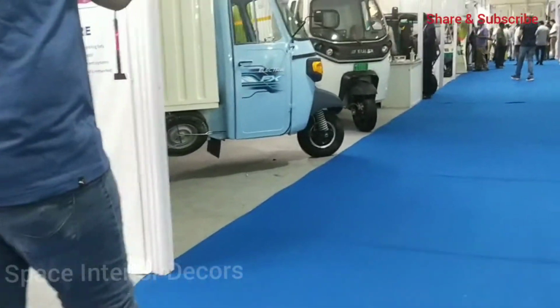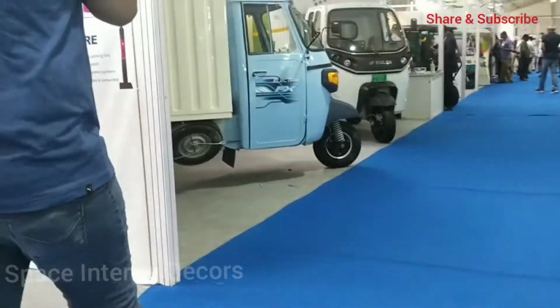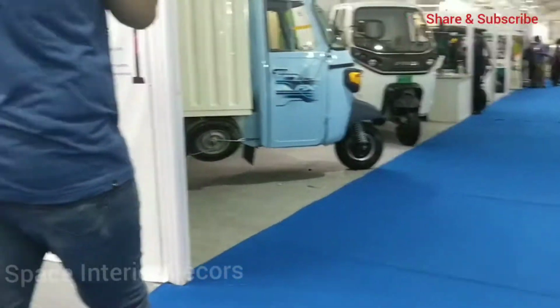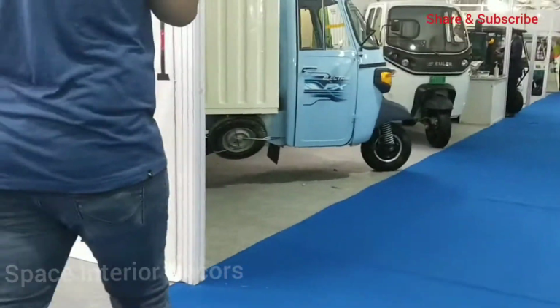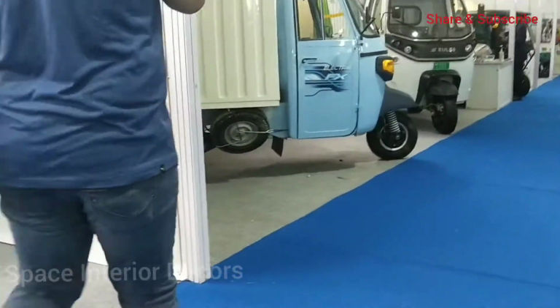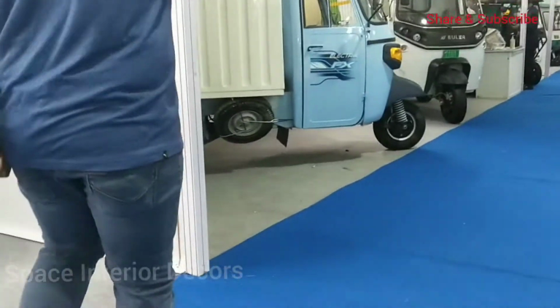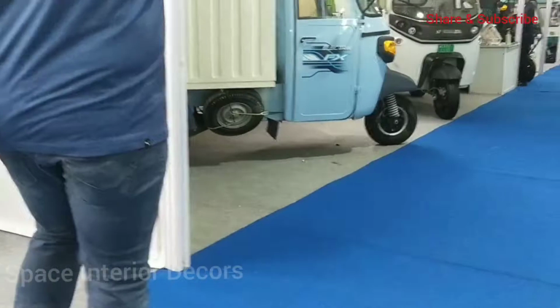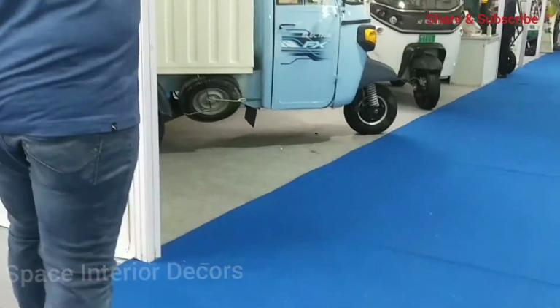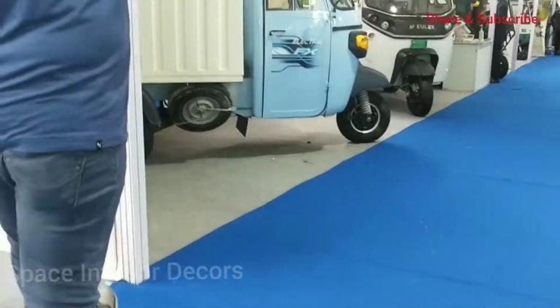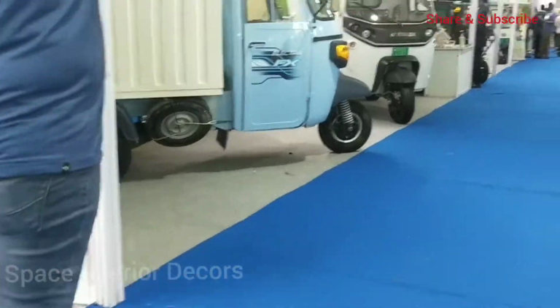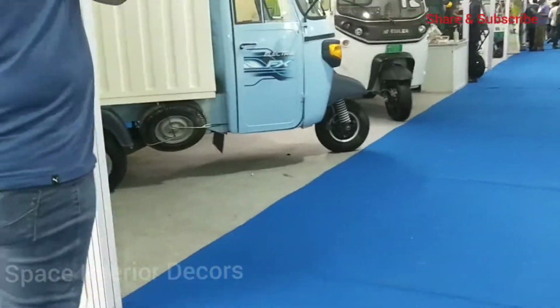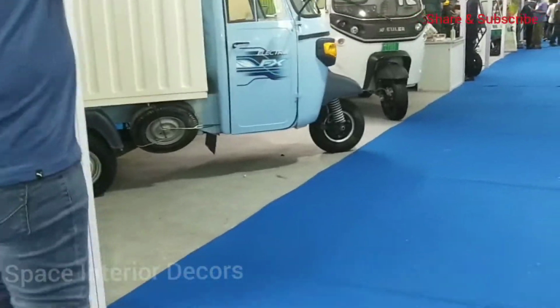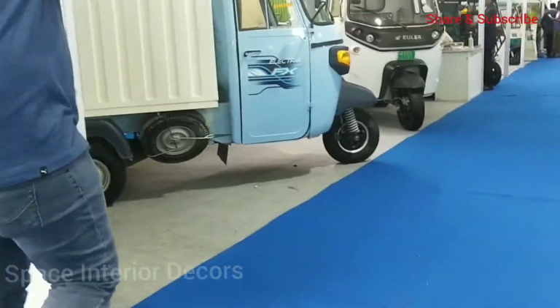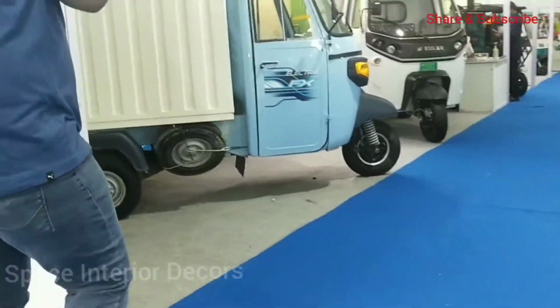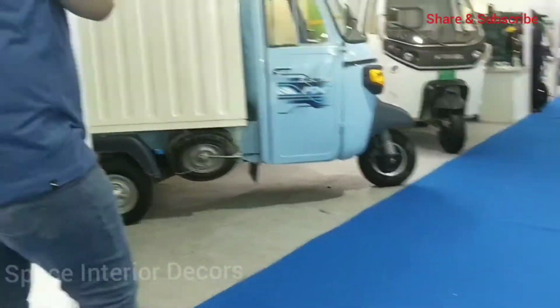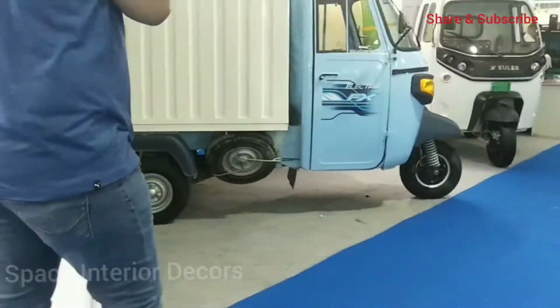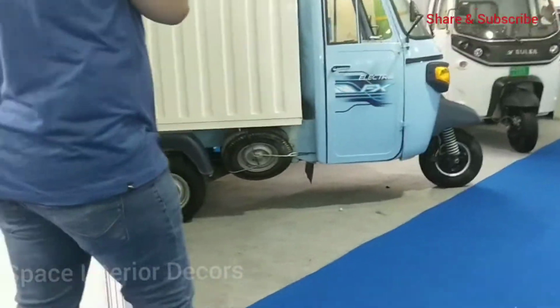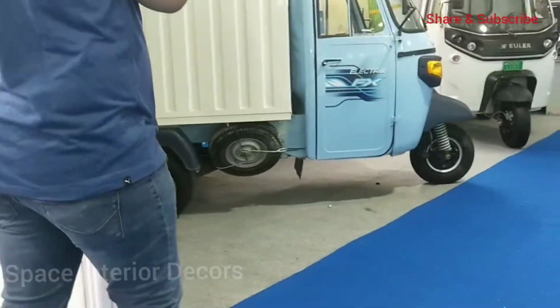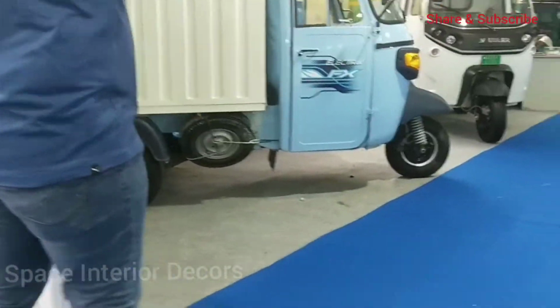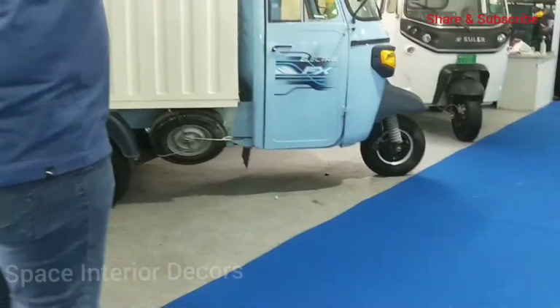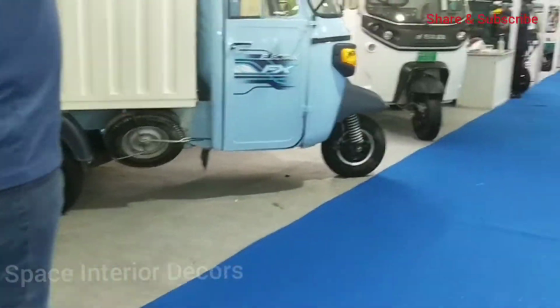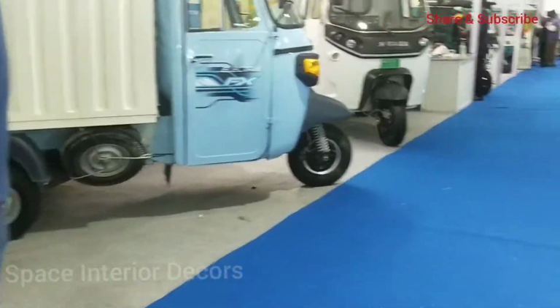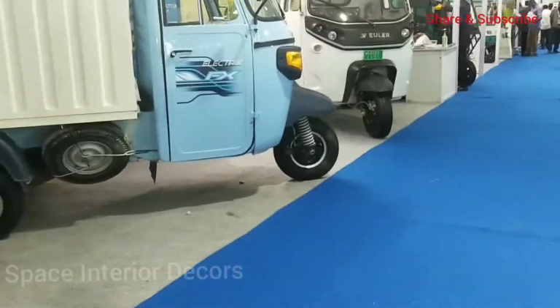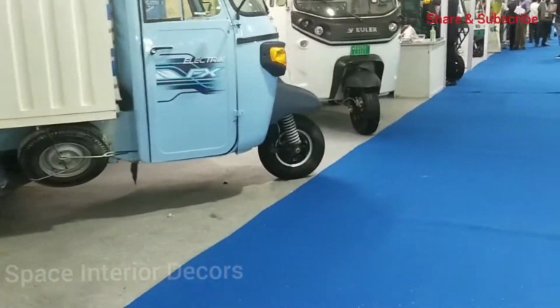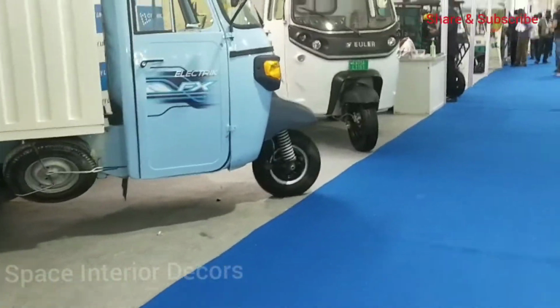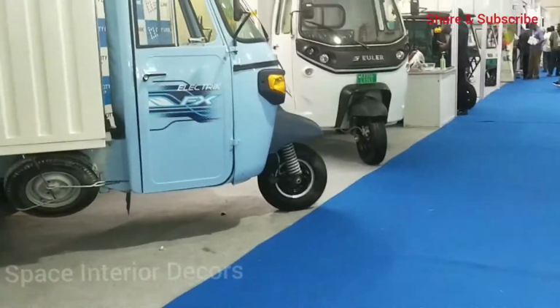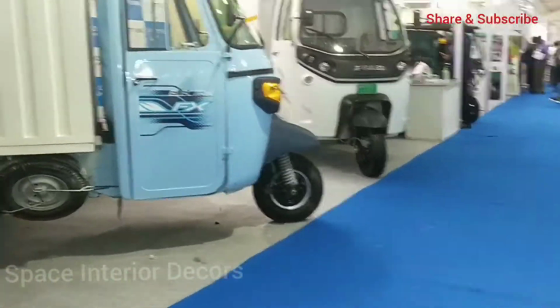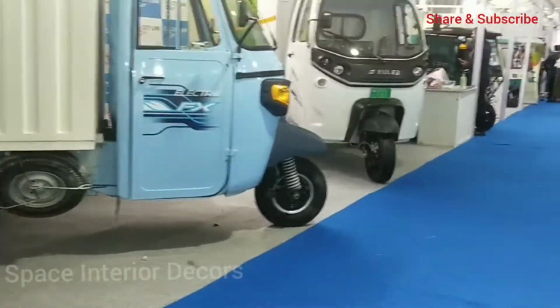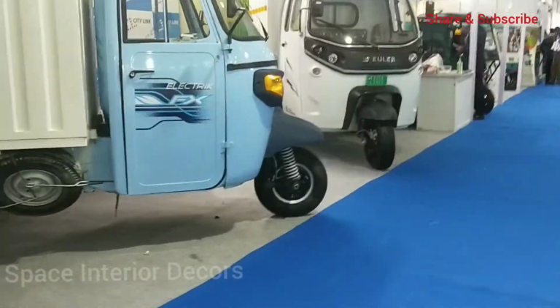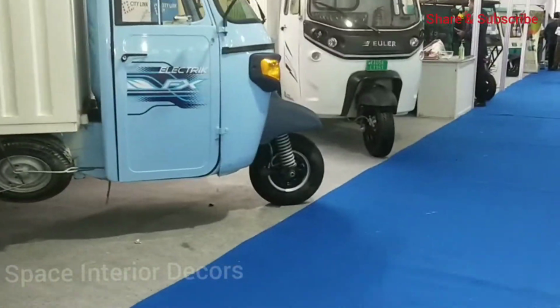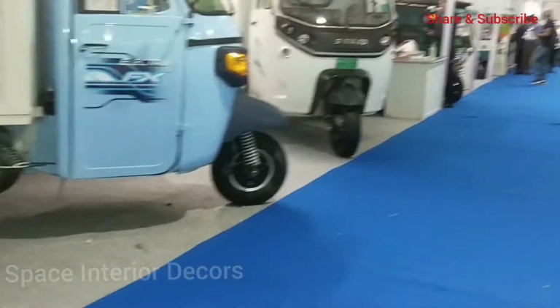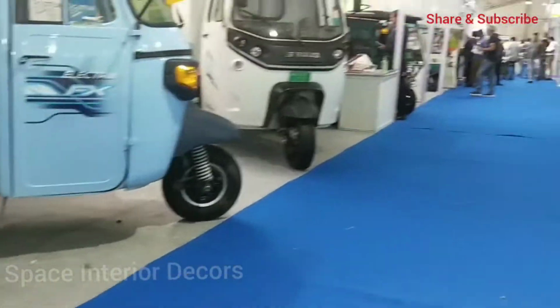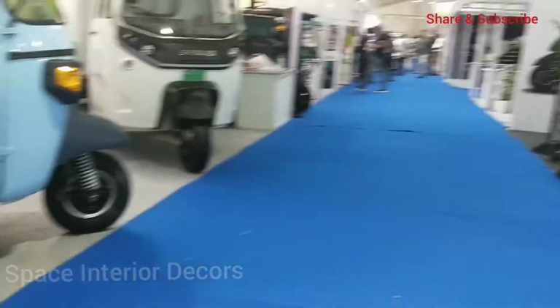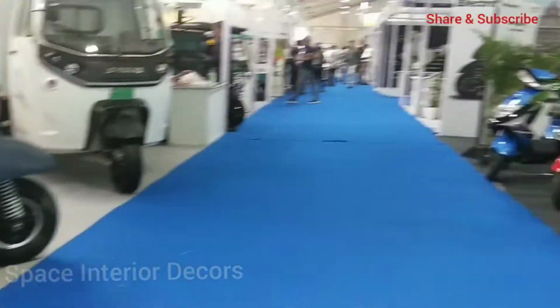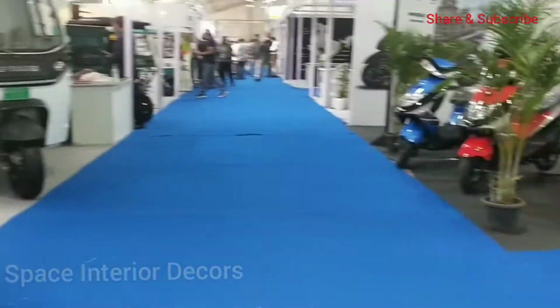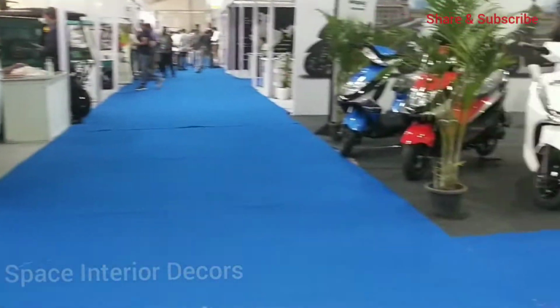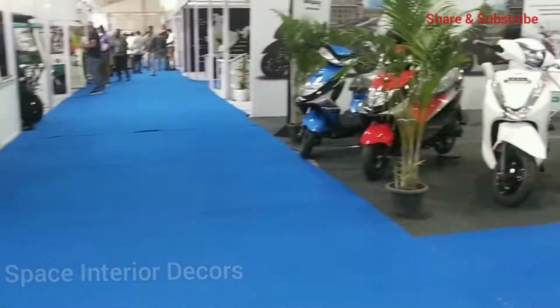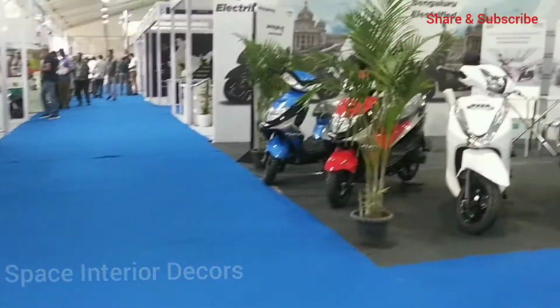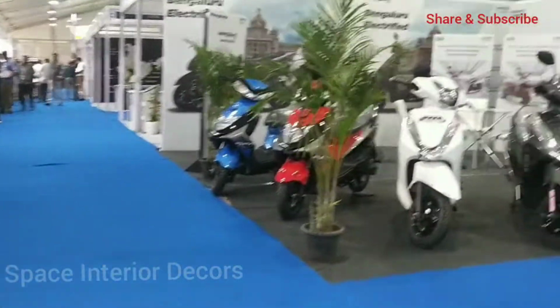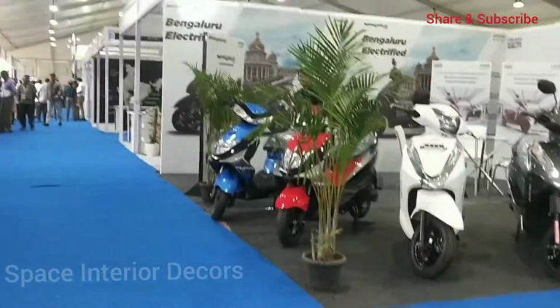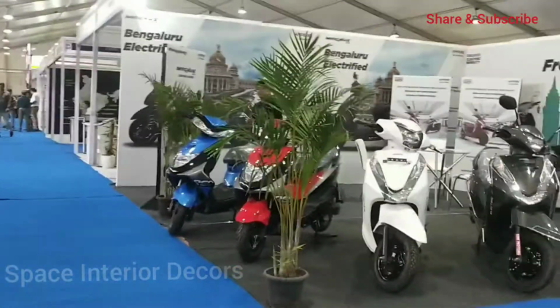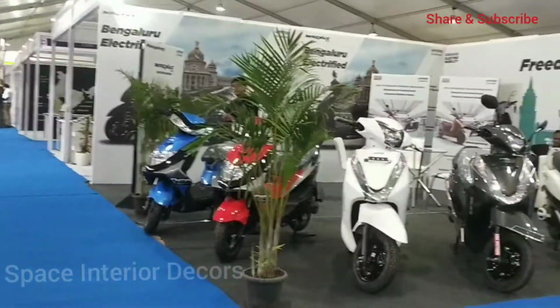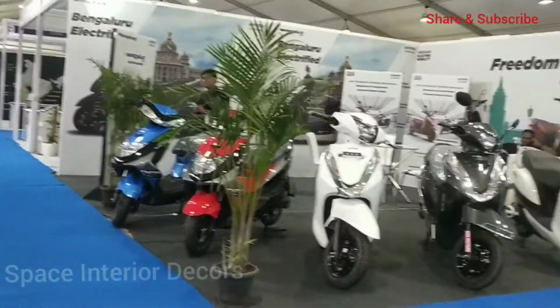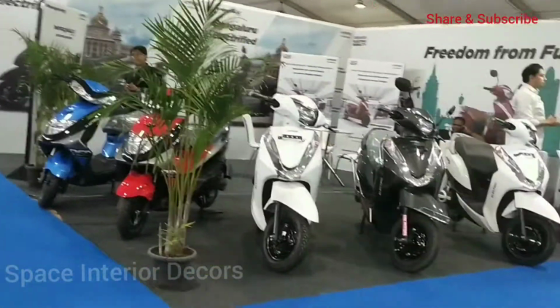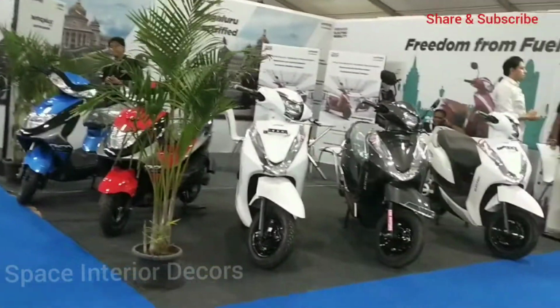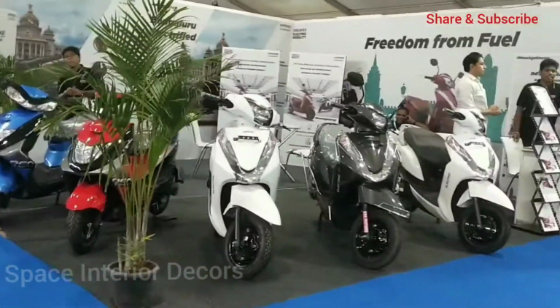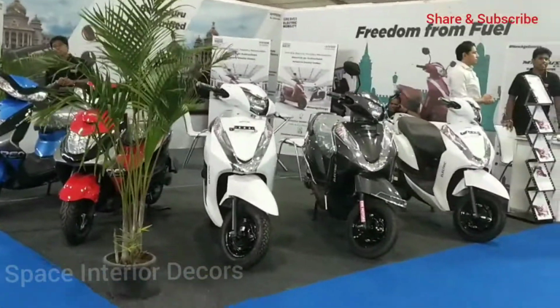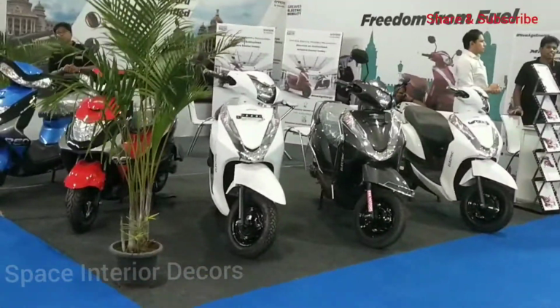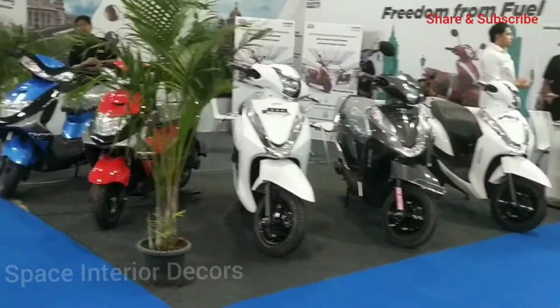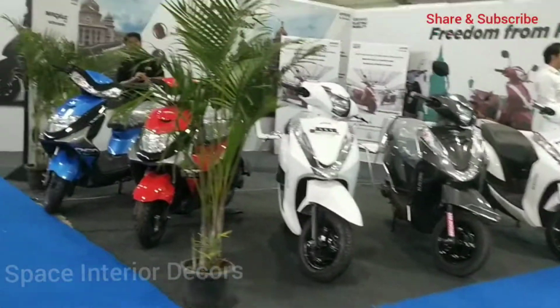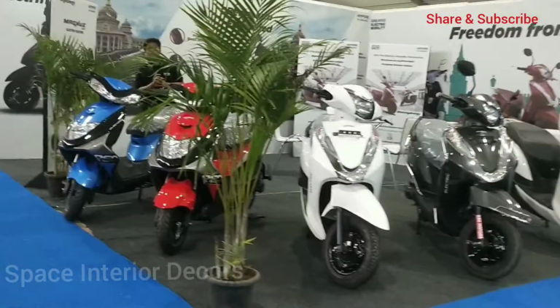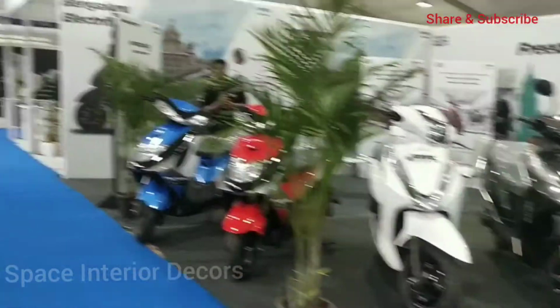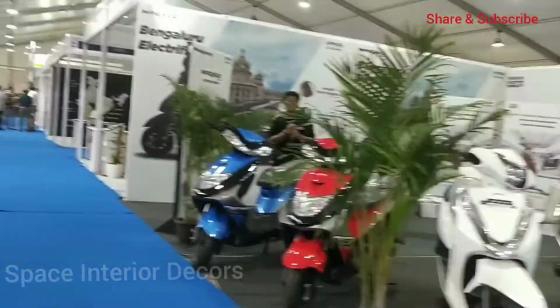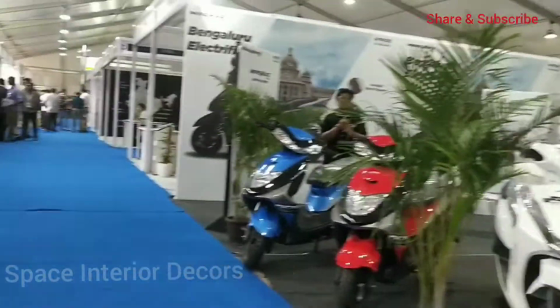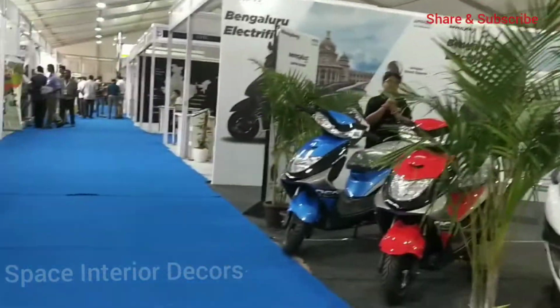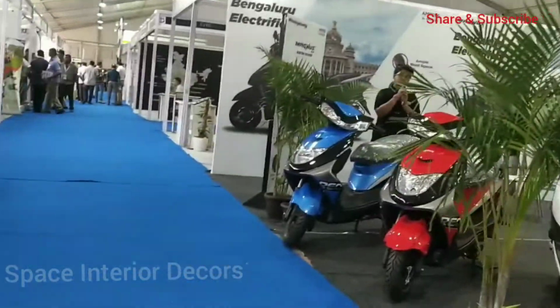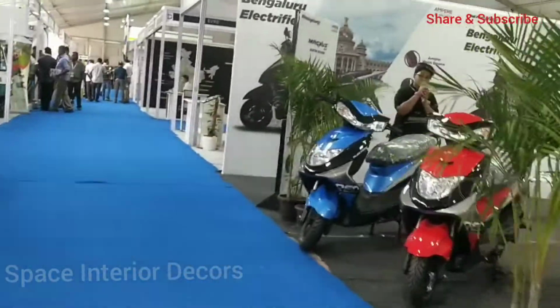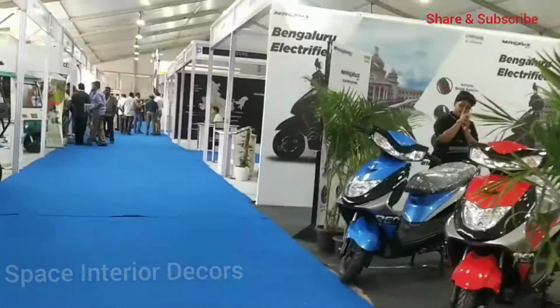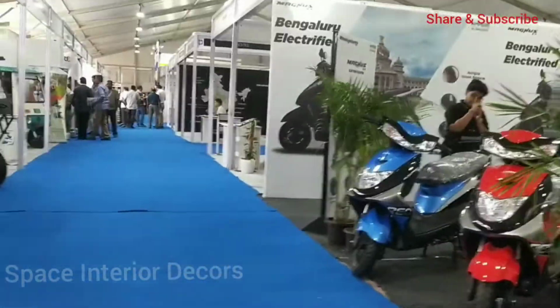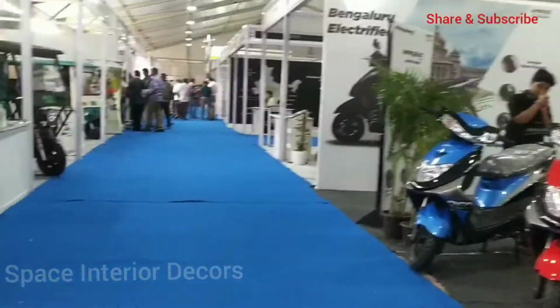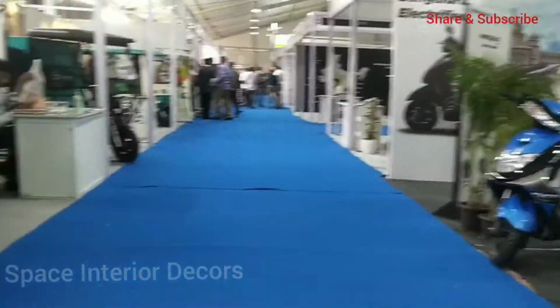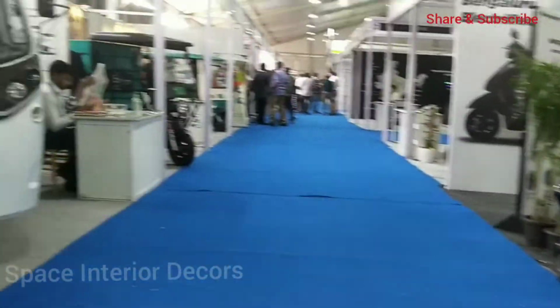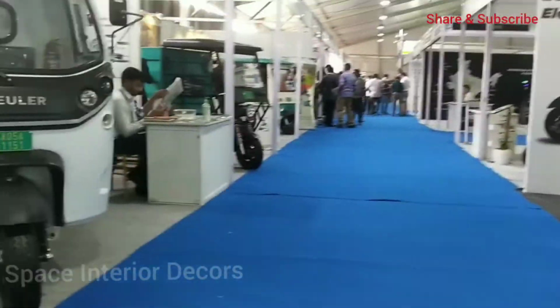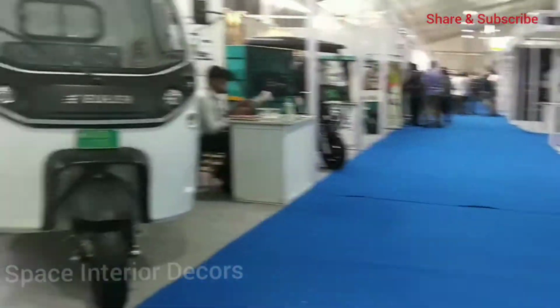Here we can see goods carrier autos and also passenger autos, which can be used for transportation purposes.